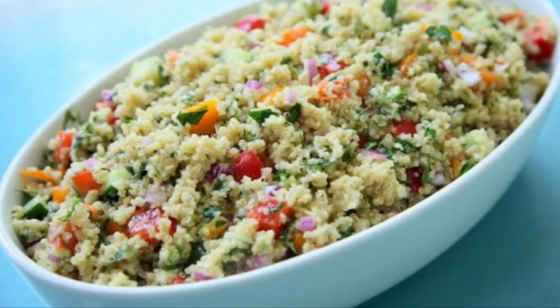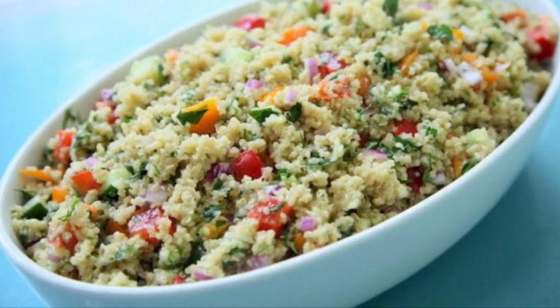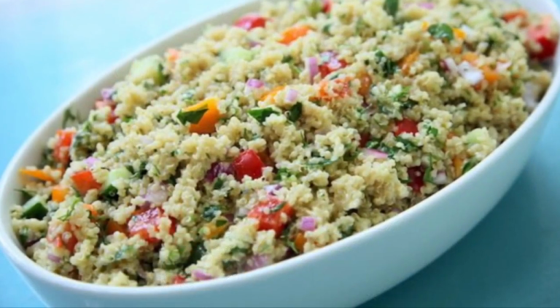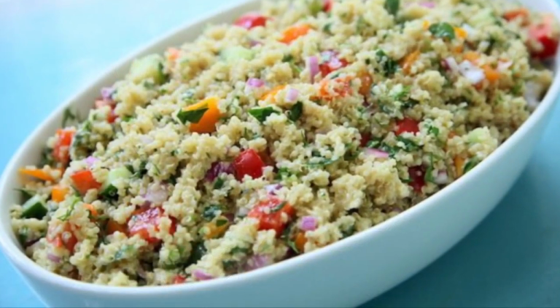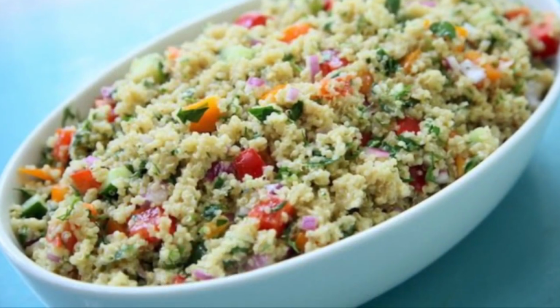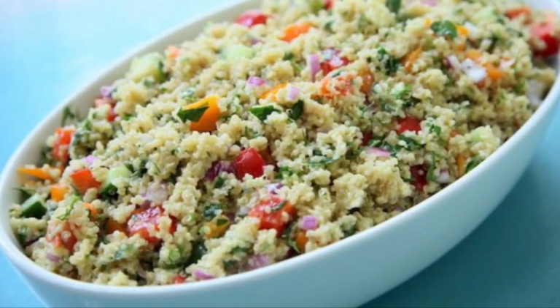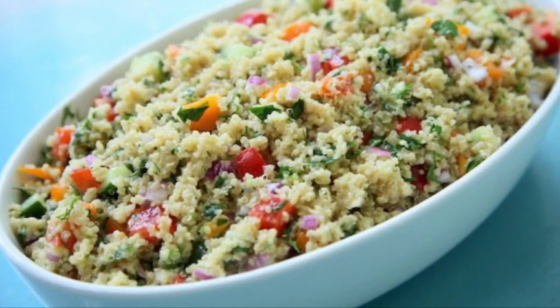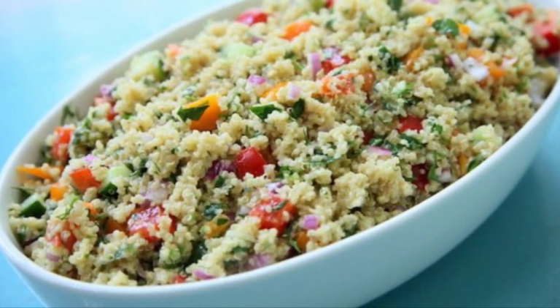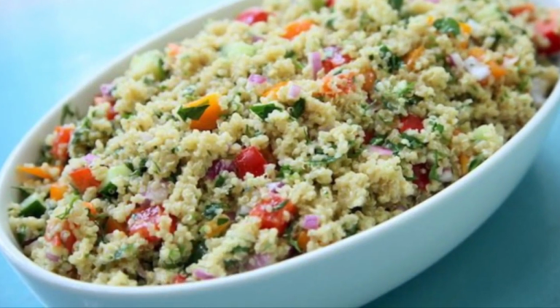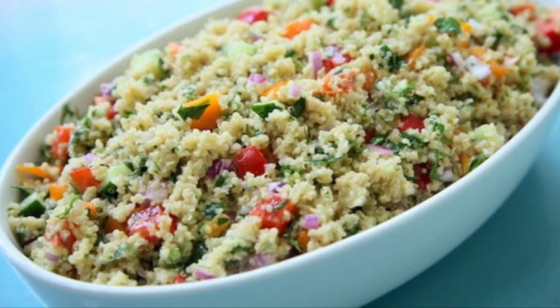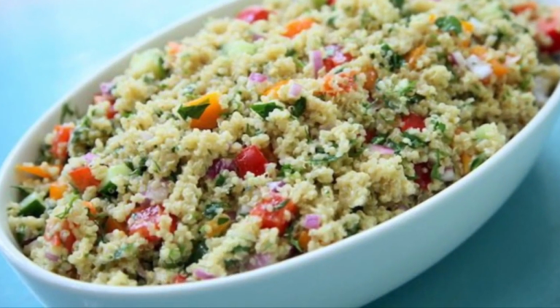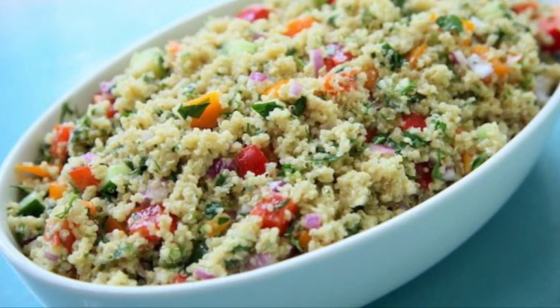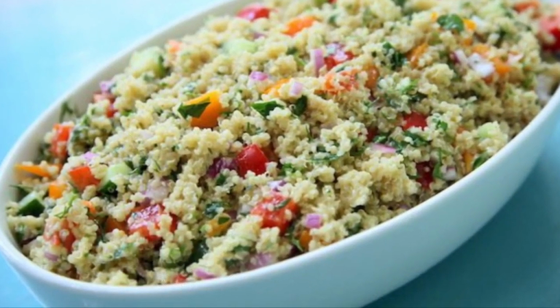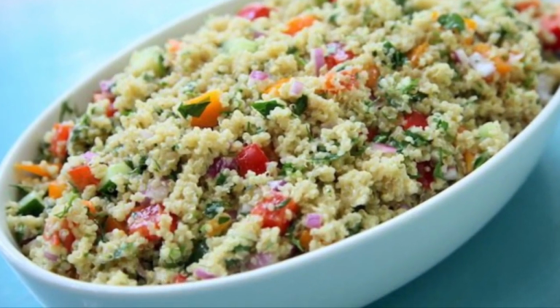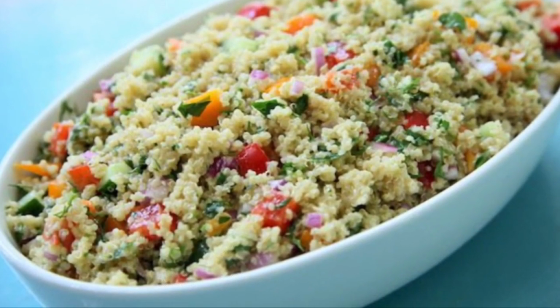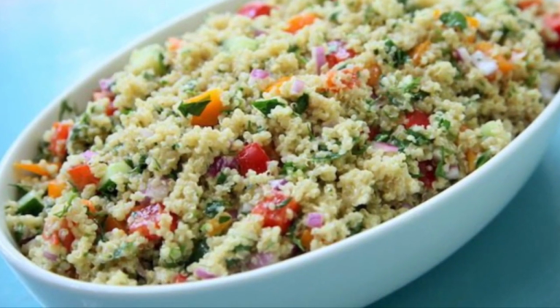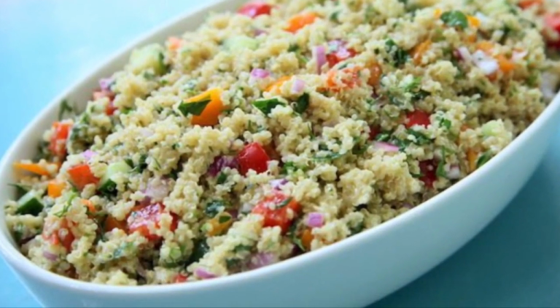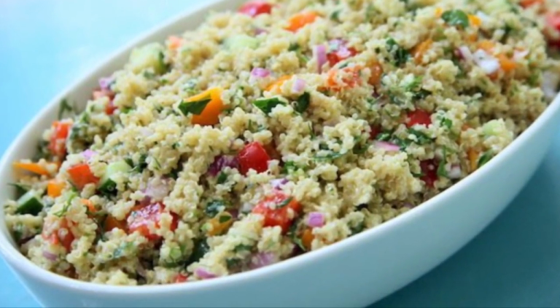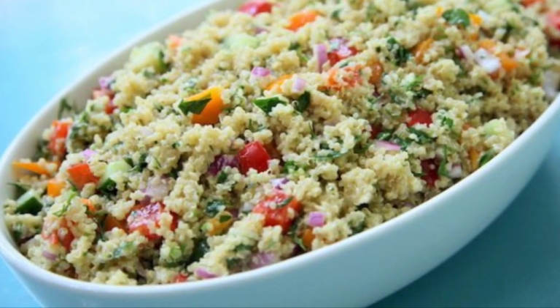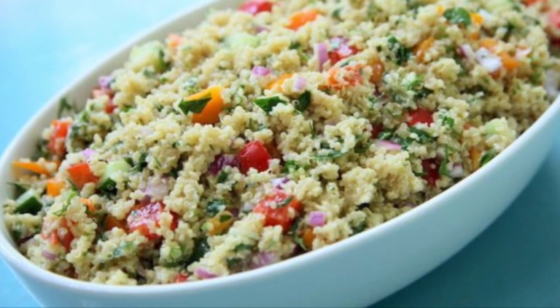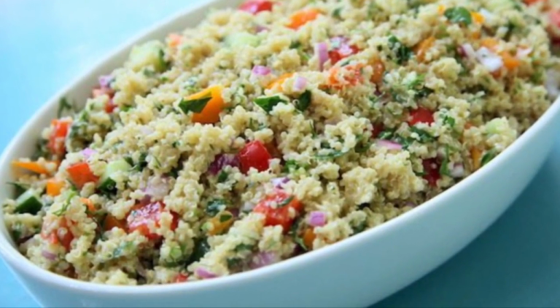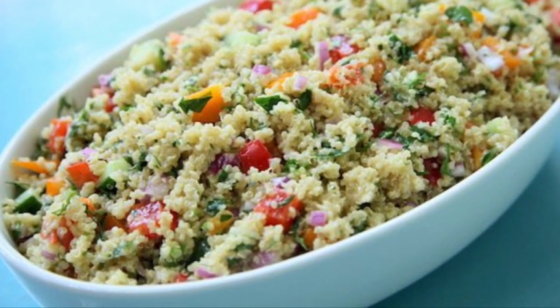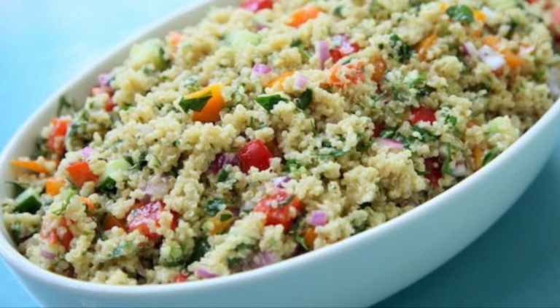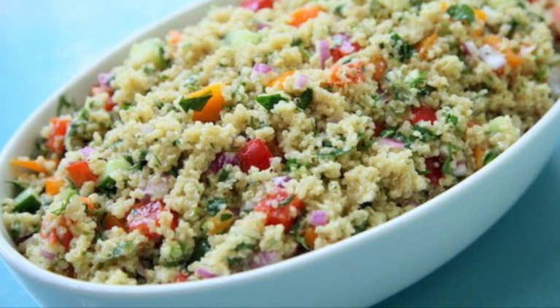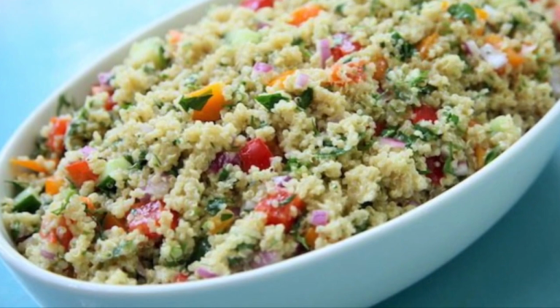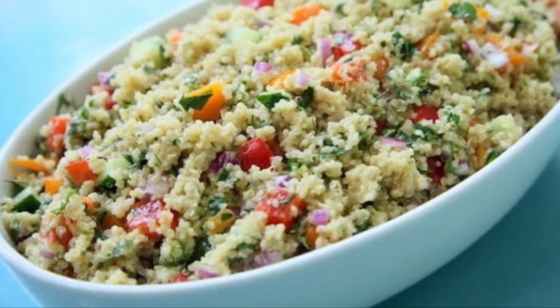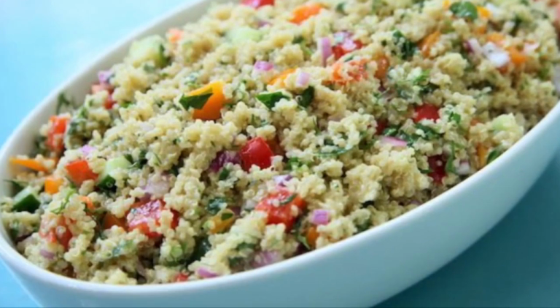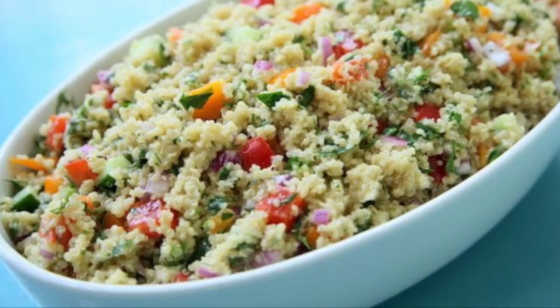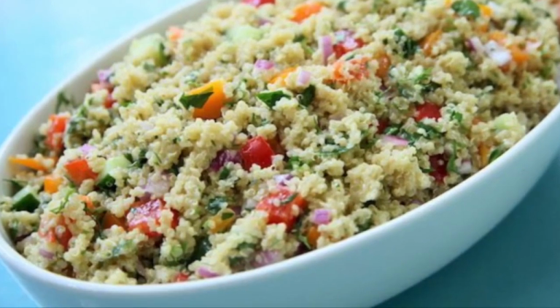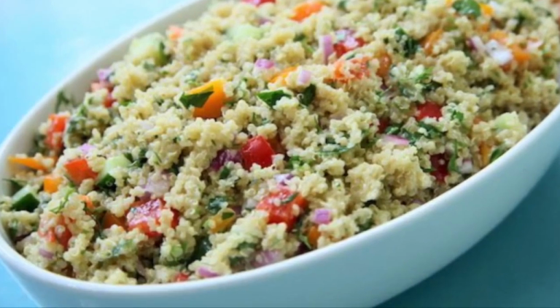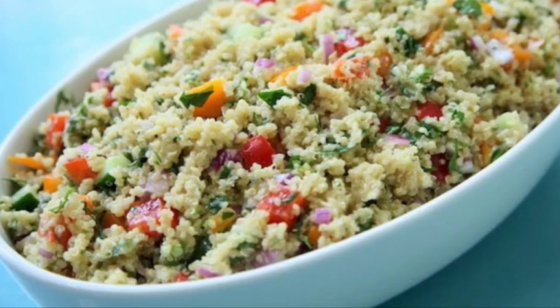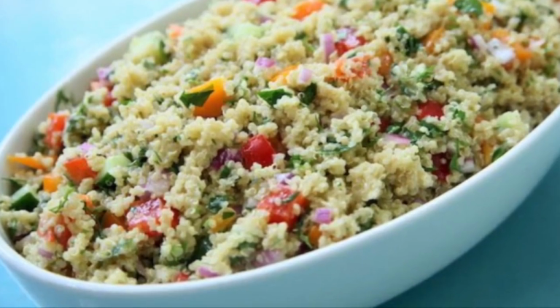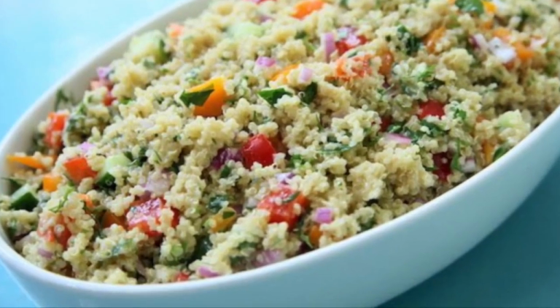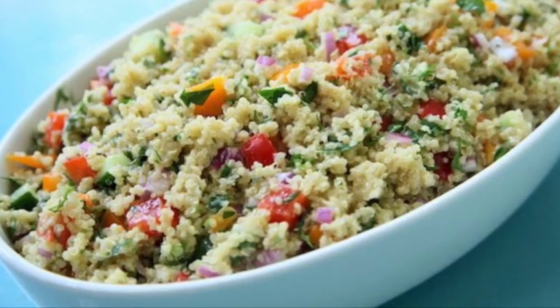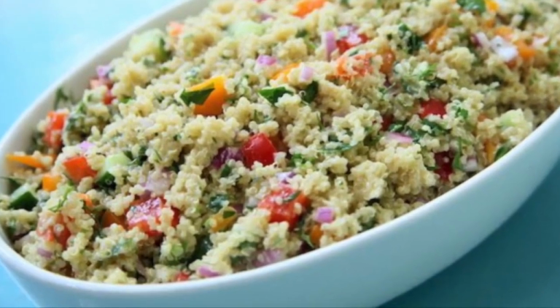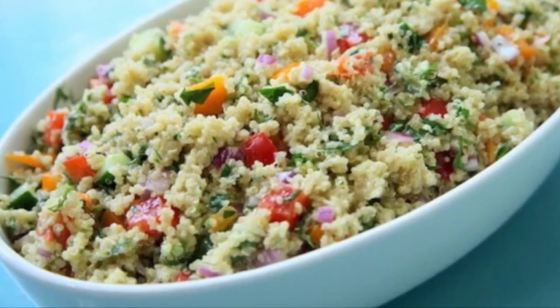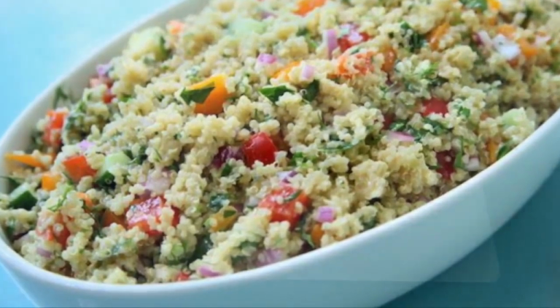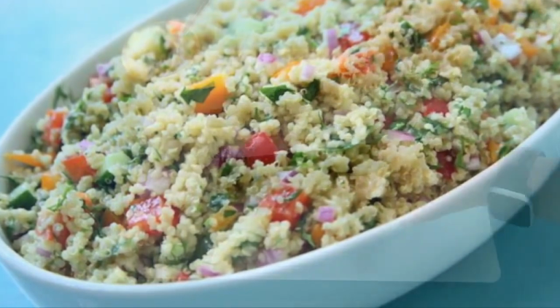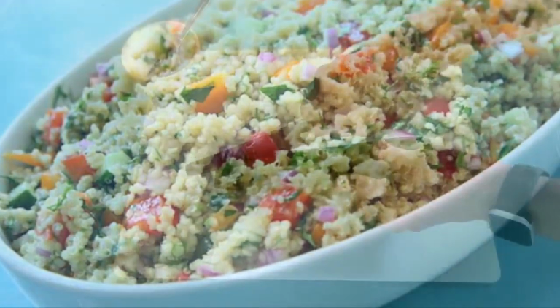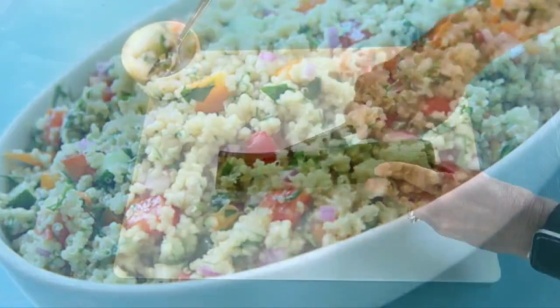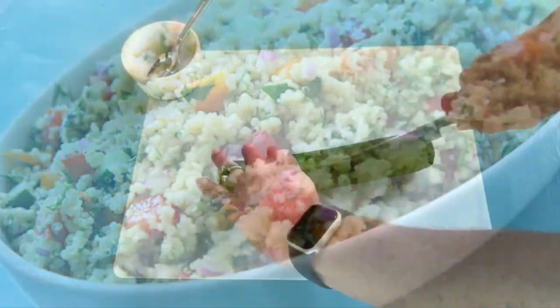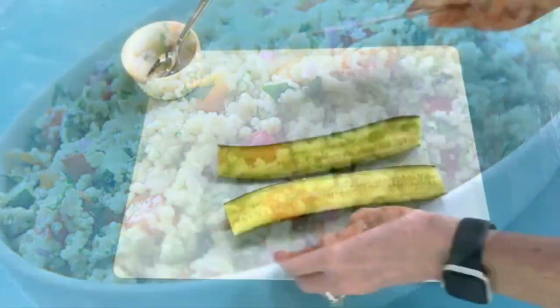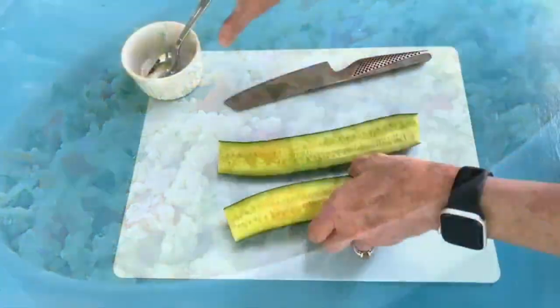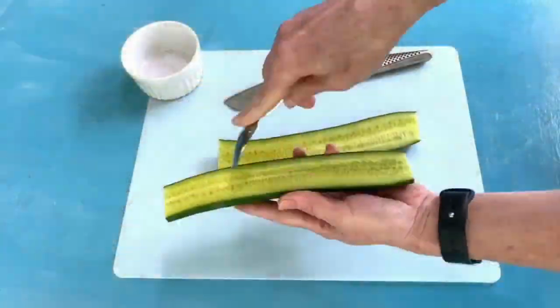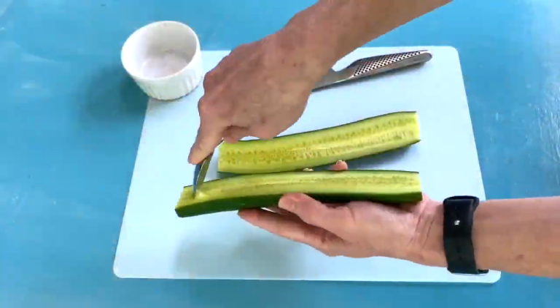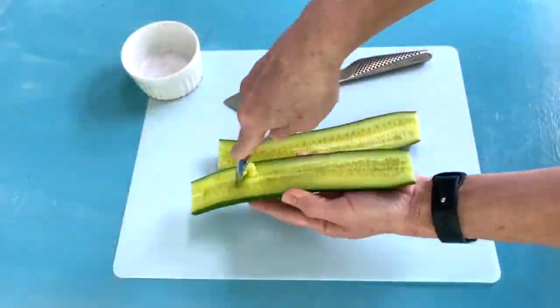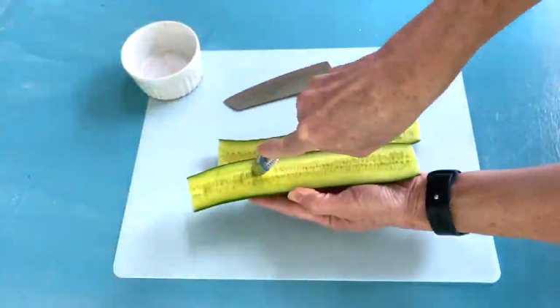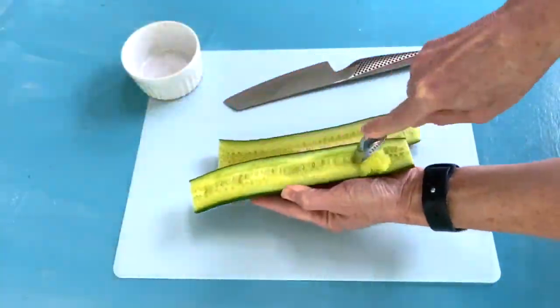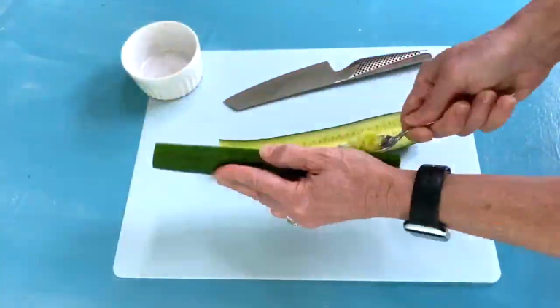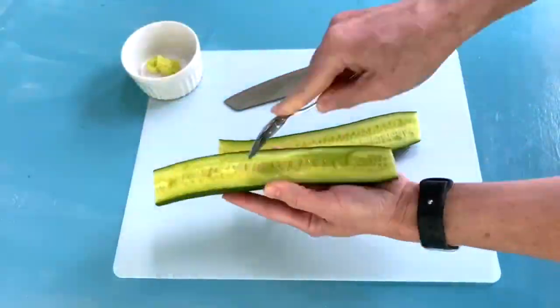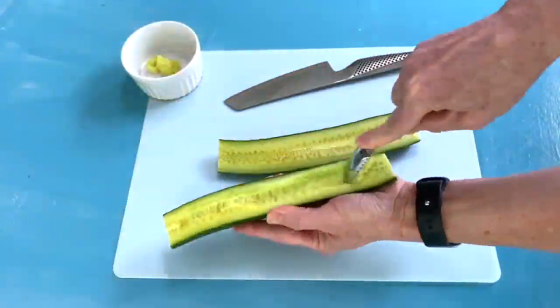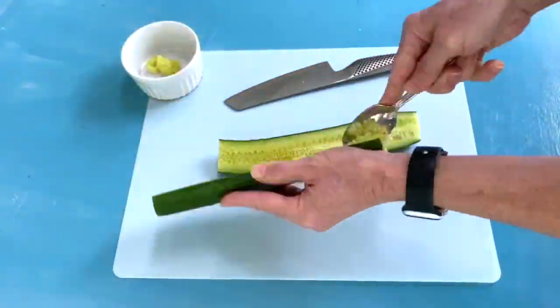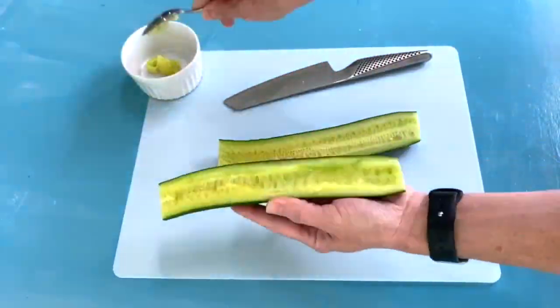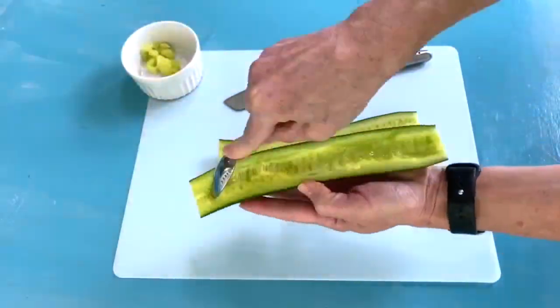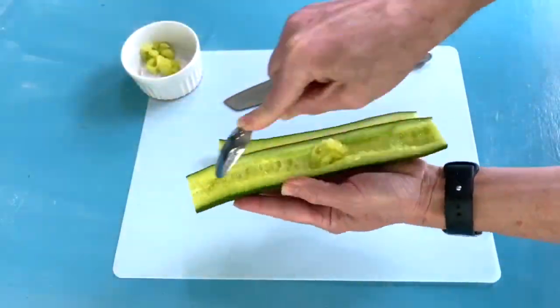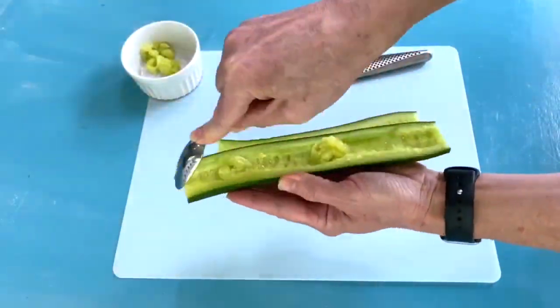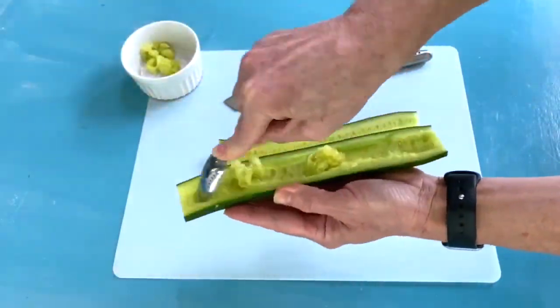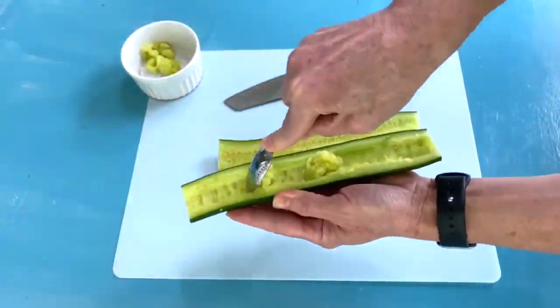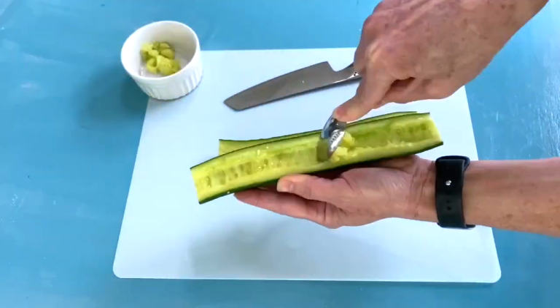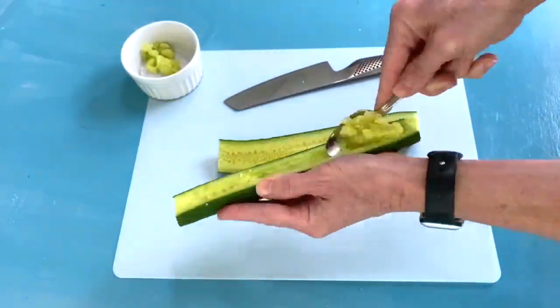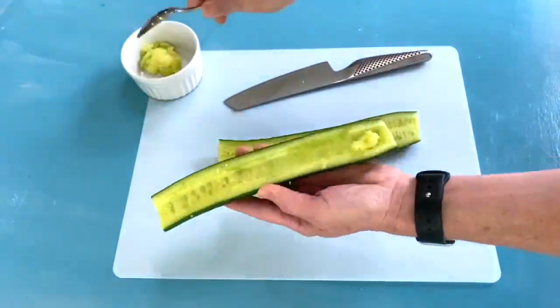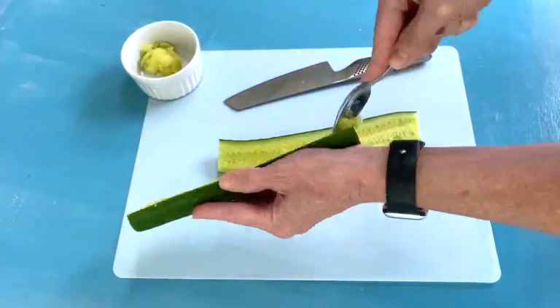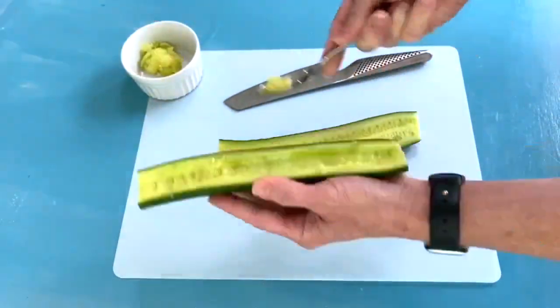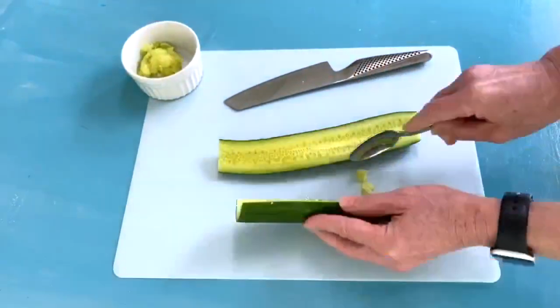For this garden fresh quinoa salad, start by cooking your quinoa. And then while it's chilling in the fridge, you're gonna start on your veggies.